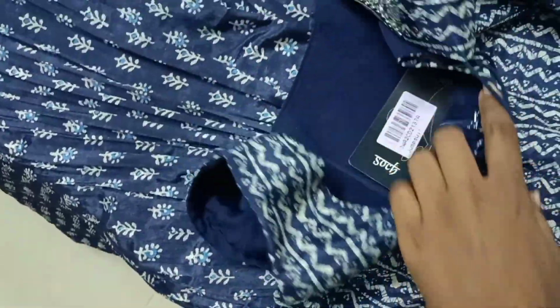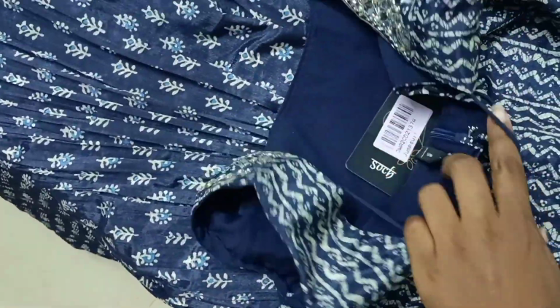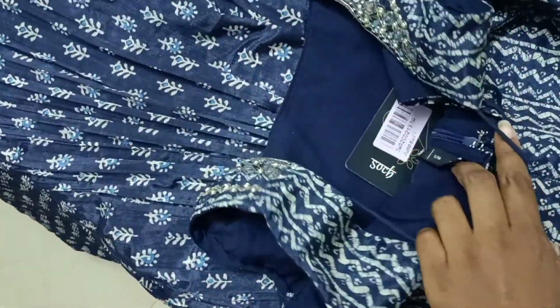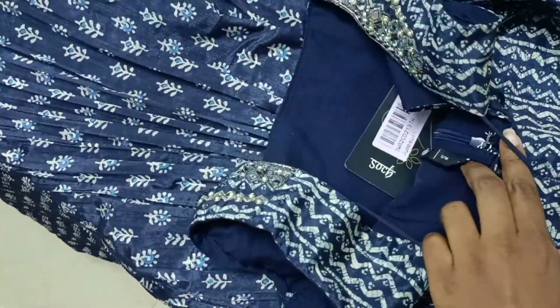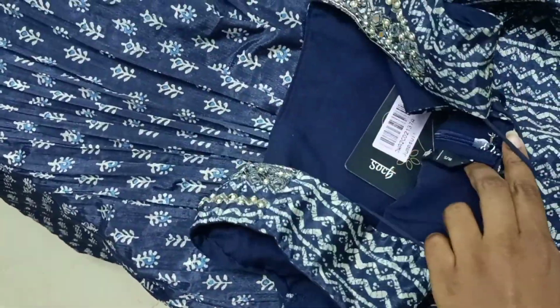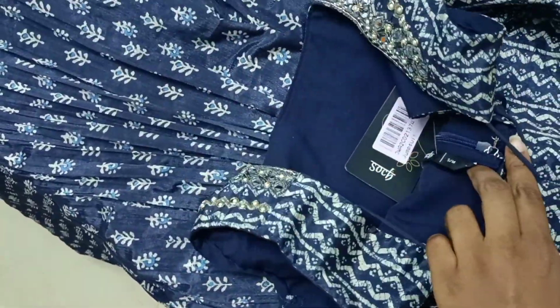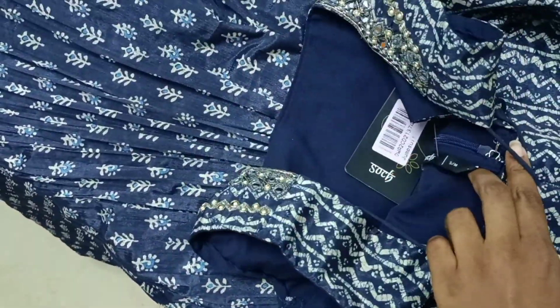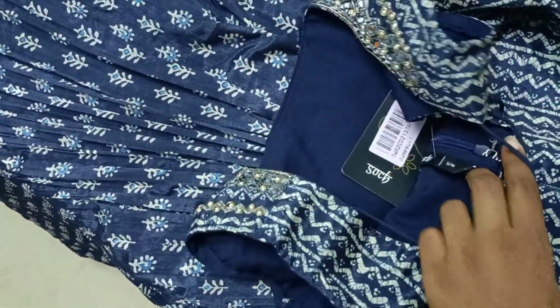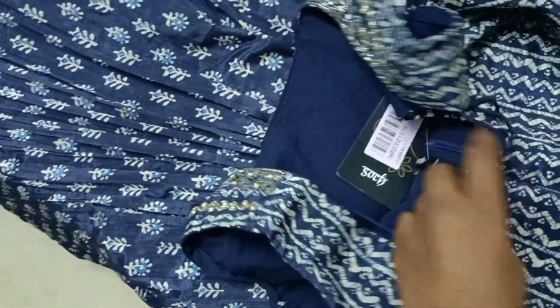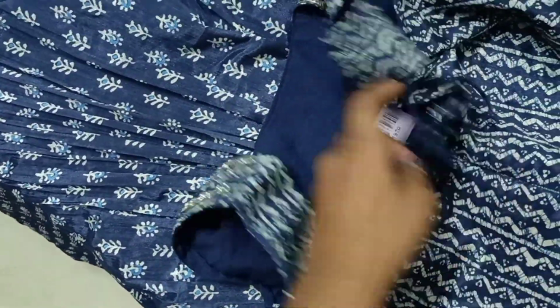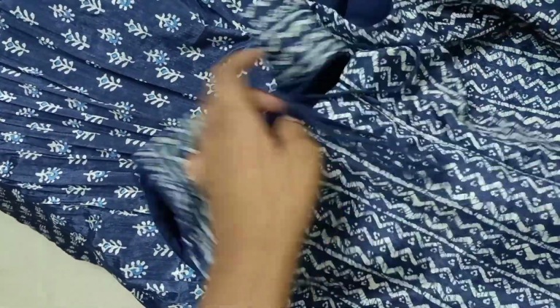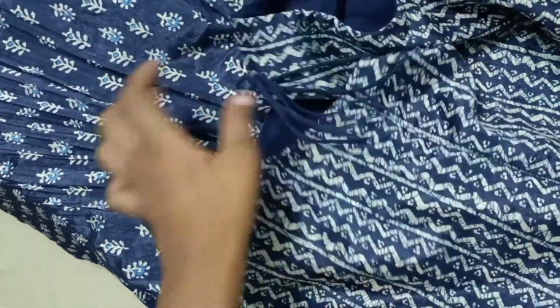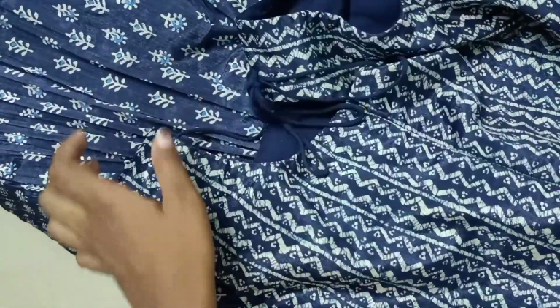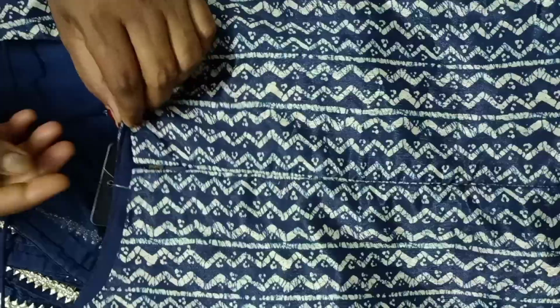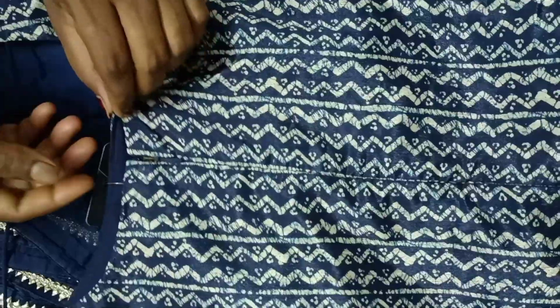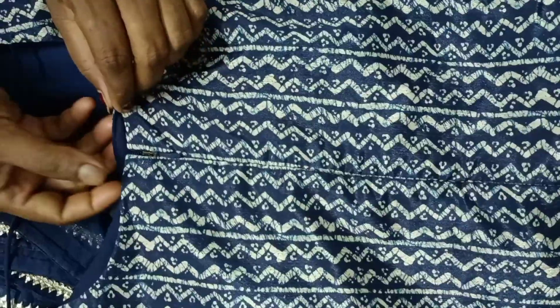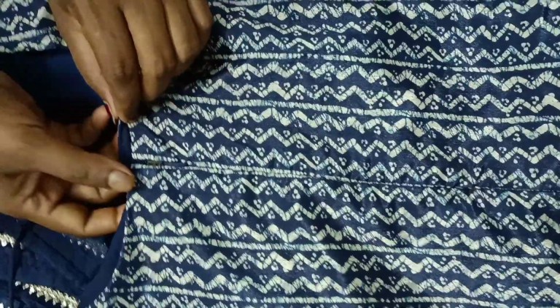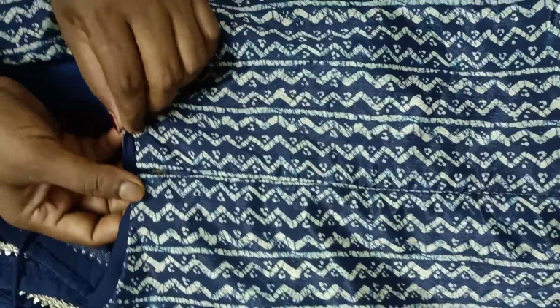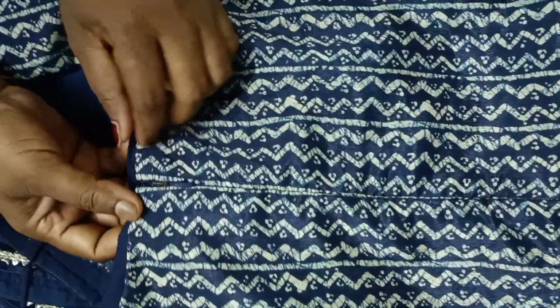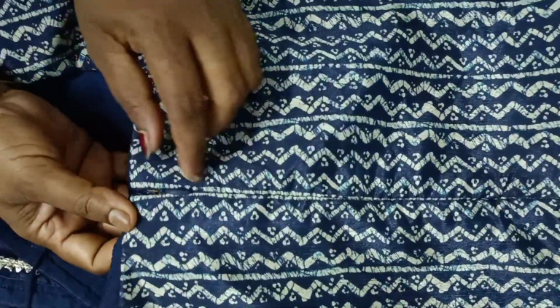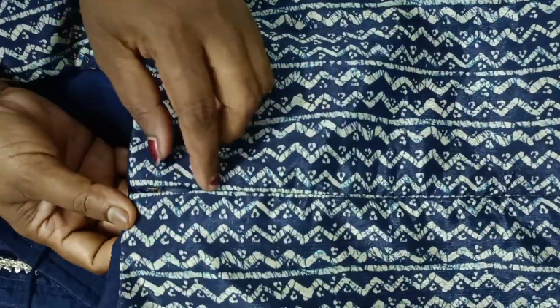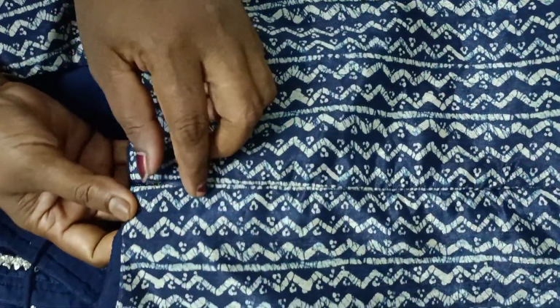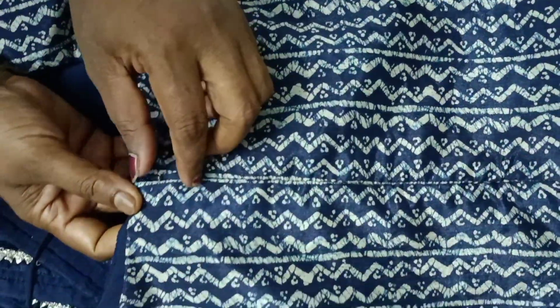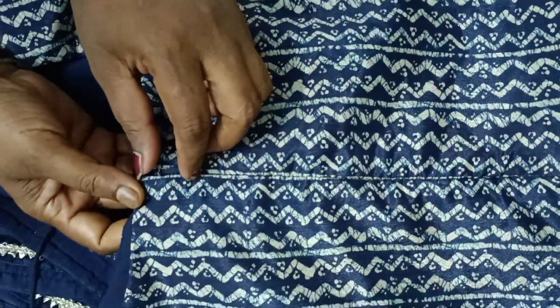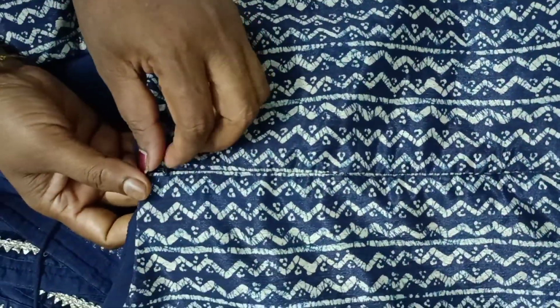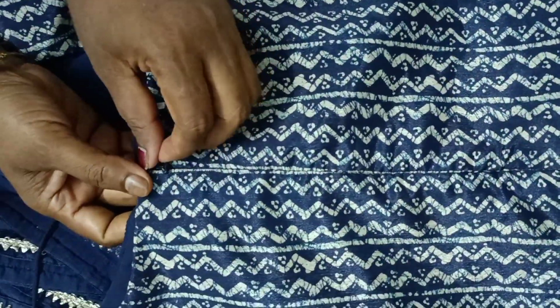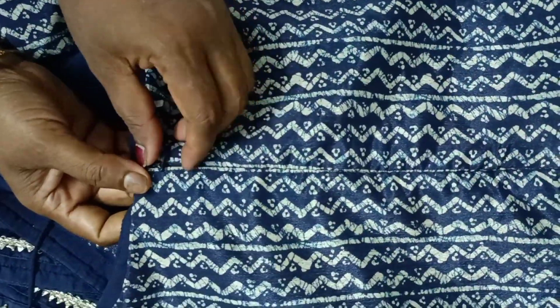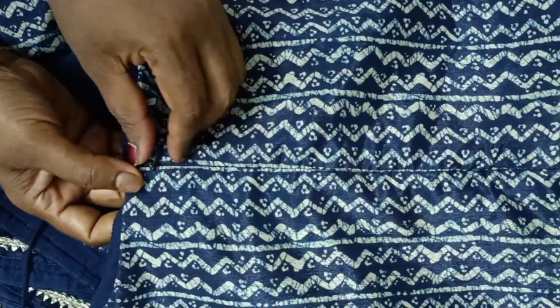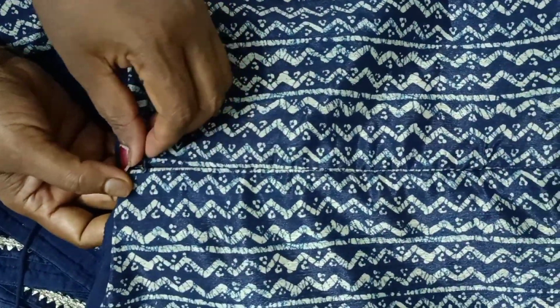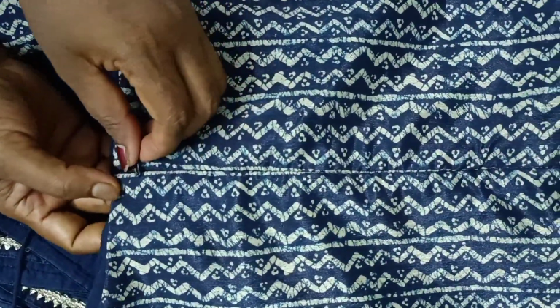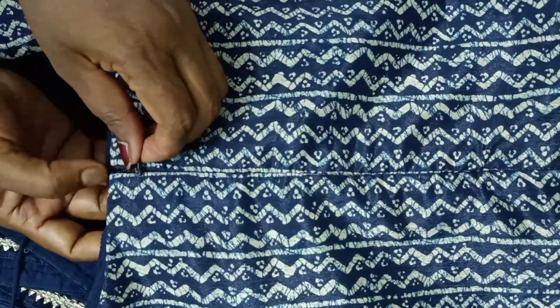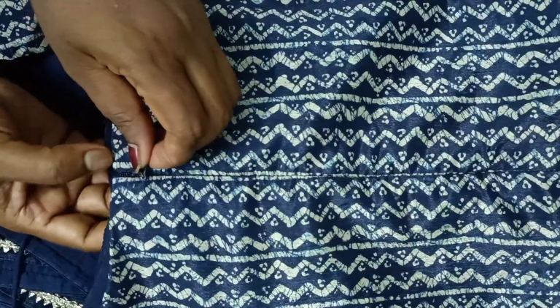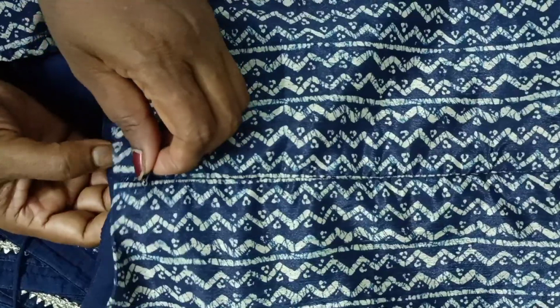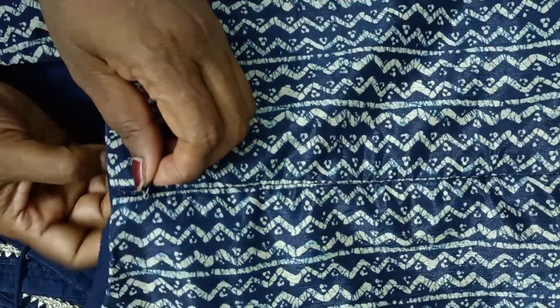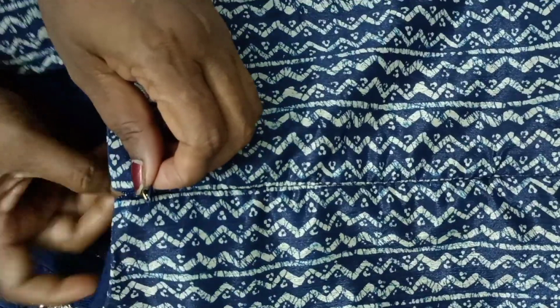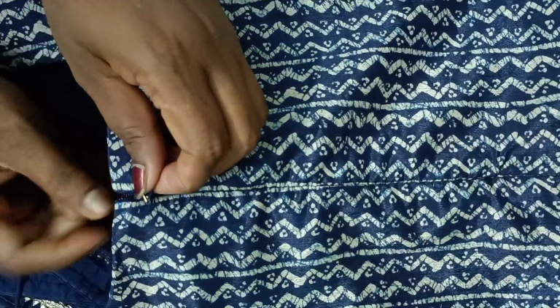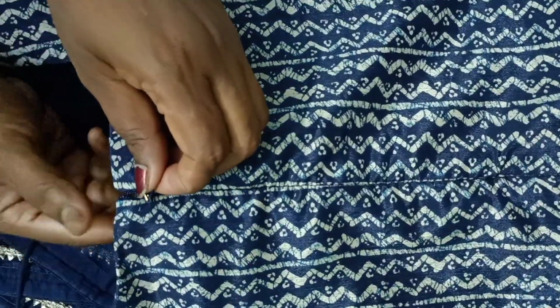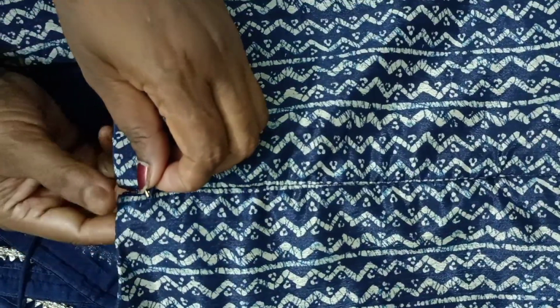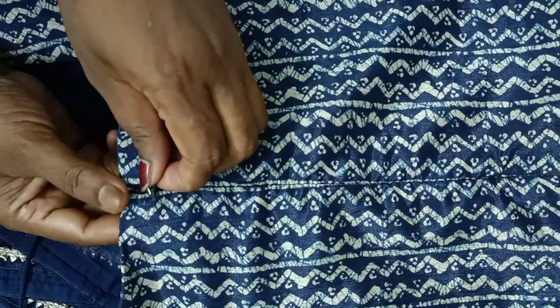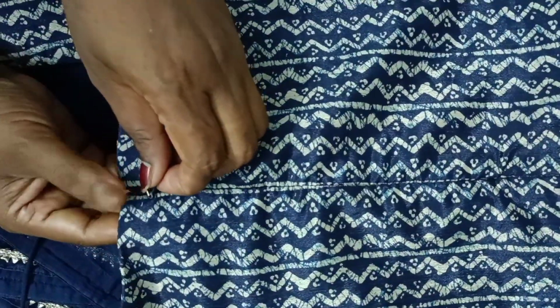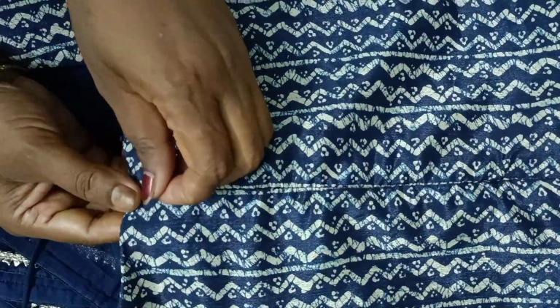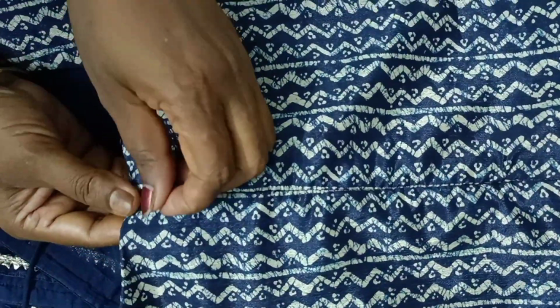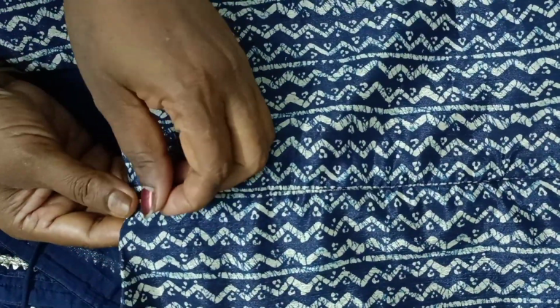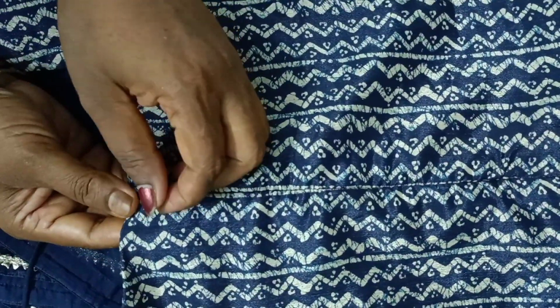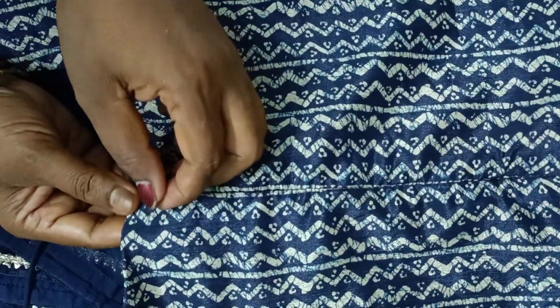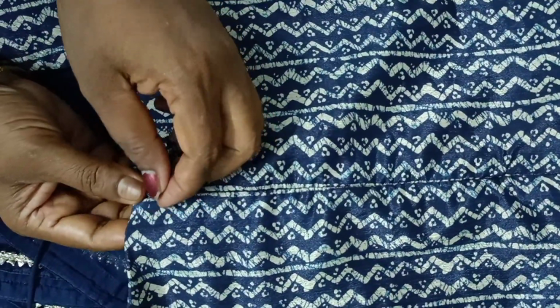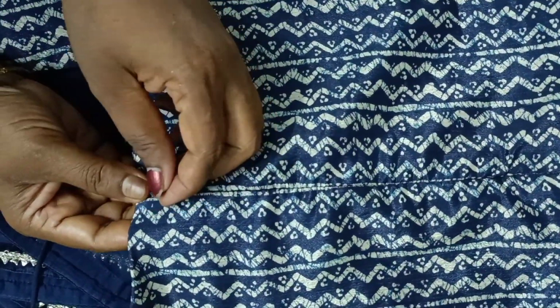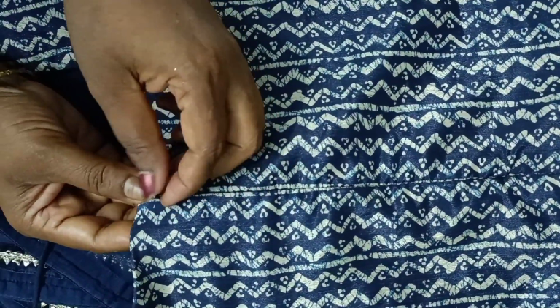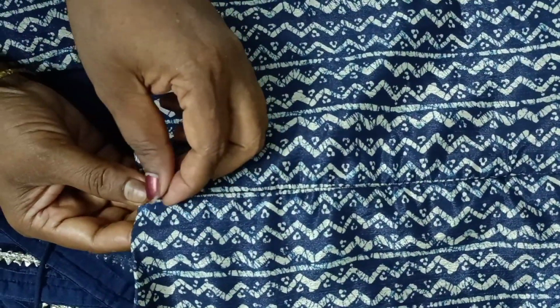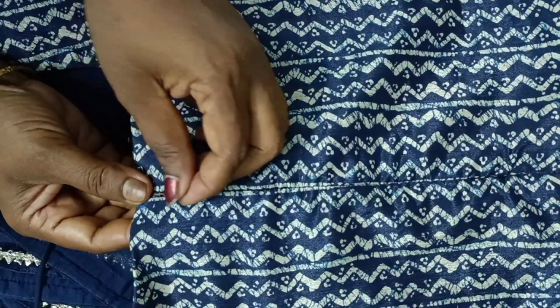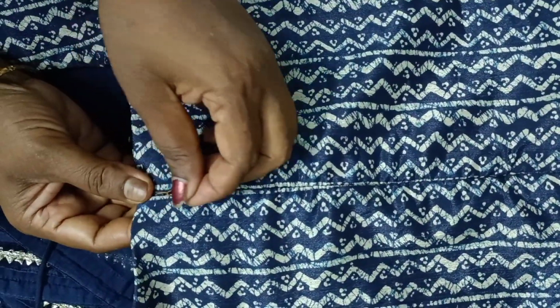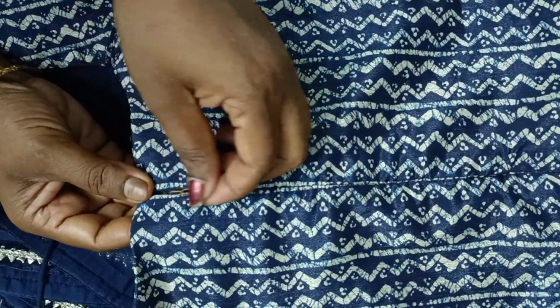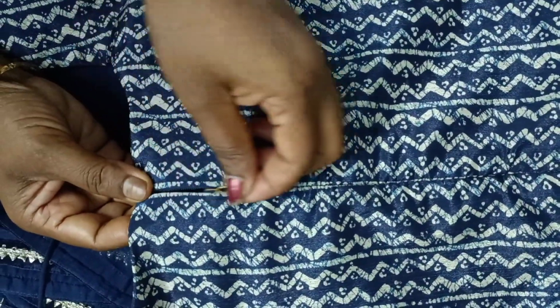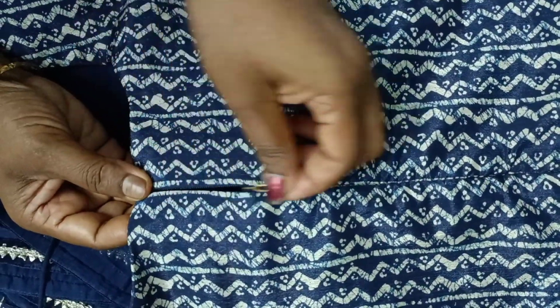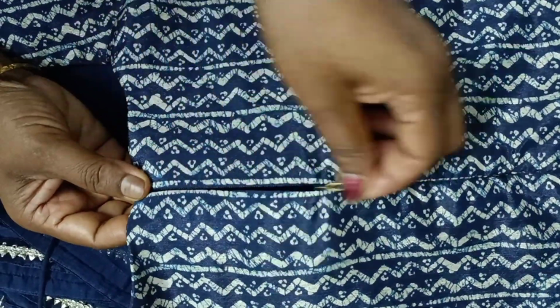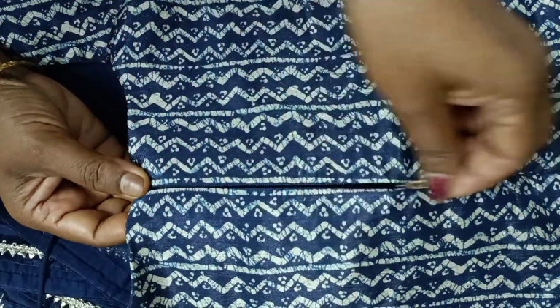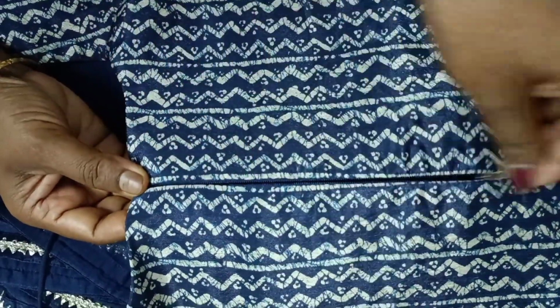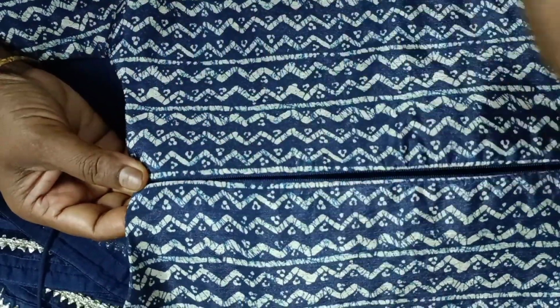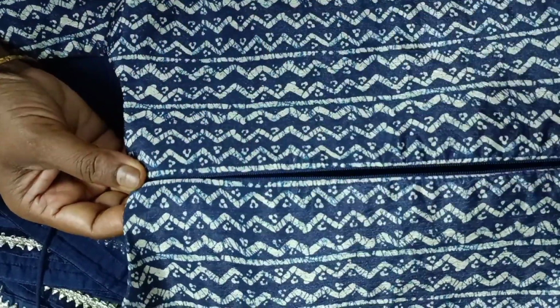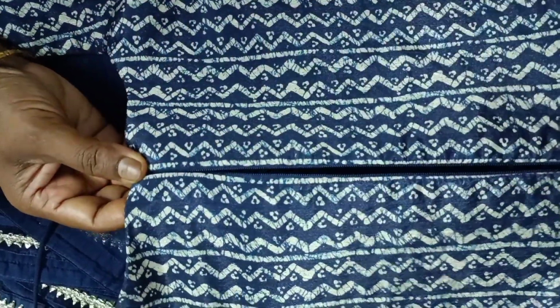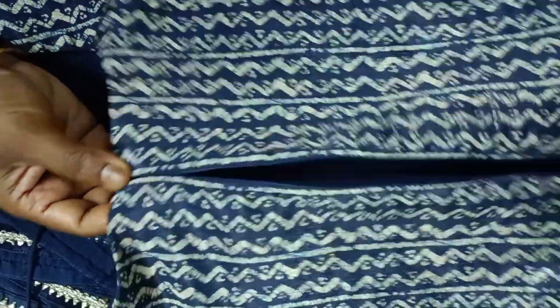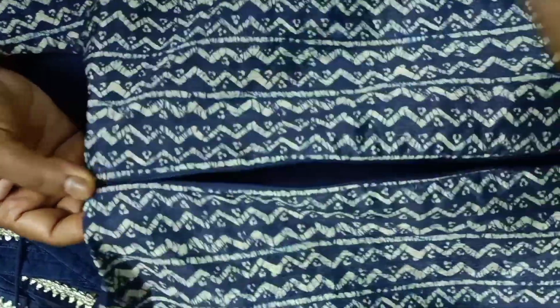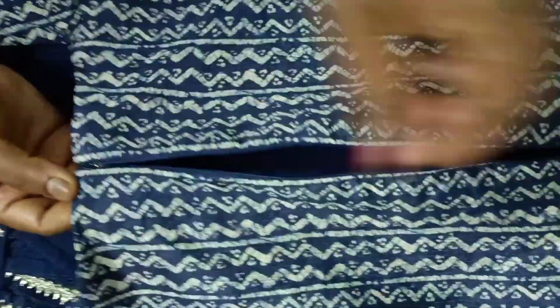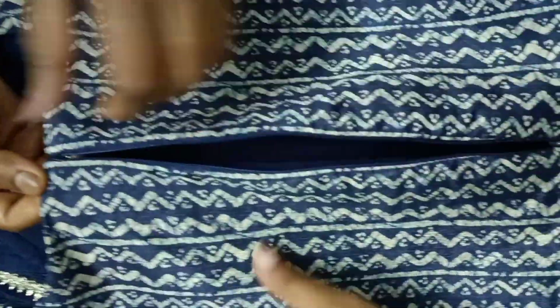The back side of the dress has a knot tie-up, and there is a long zip closure which makes it easier and comfortable to wear the jumpsuit.